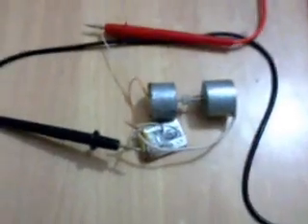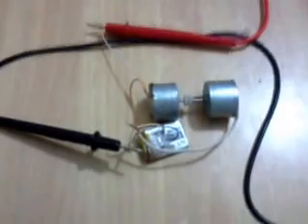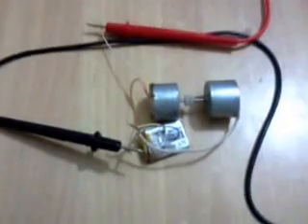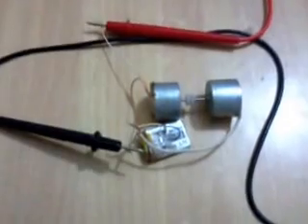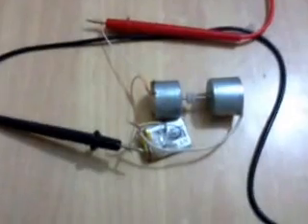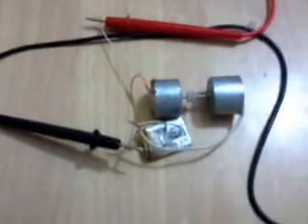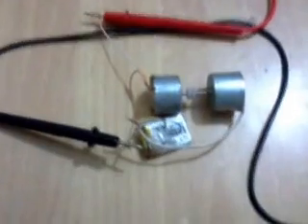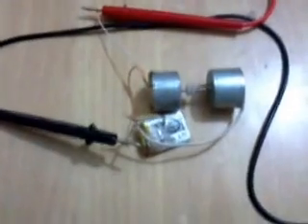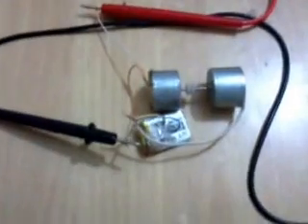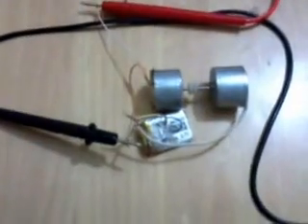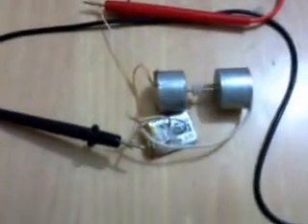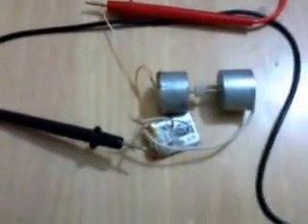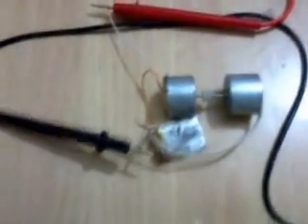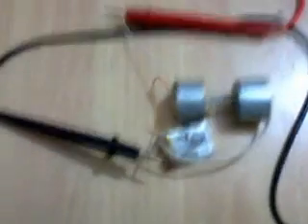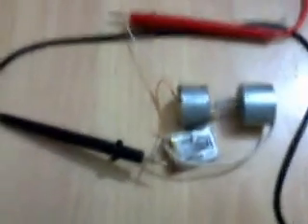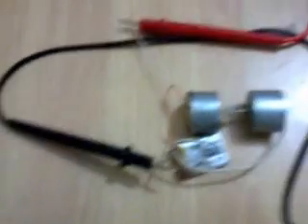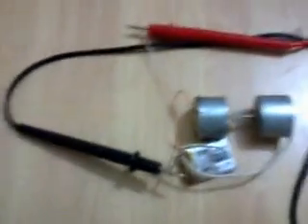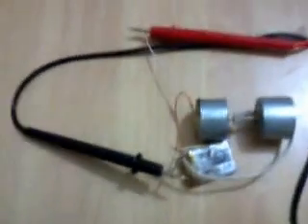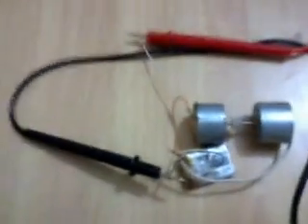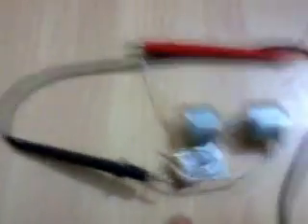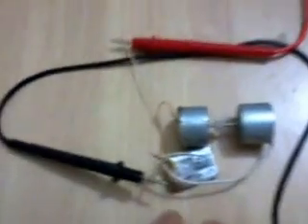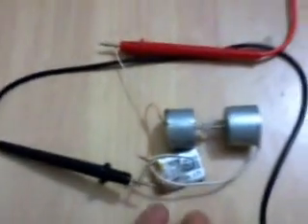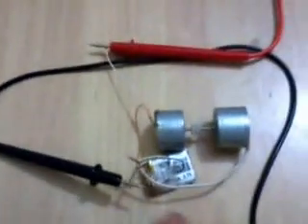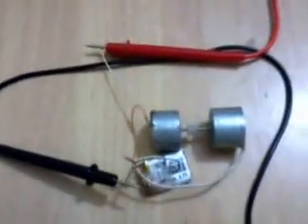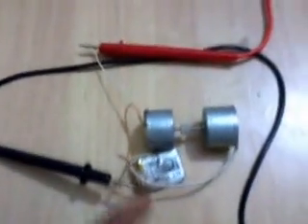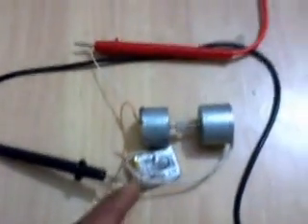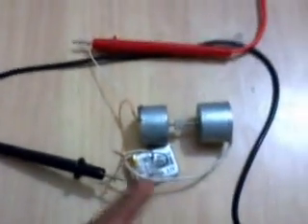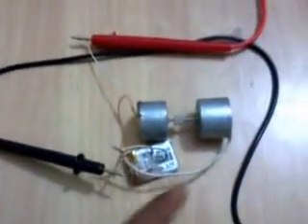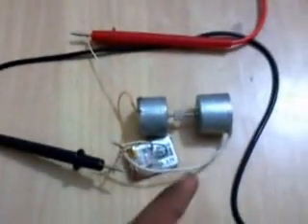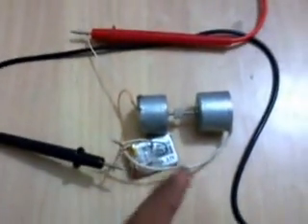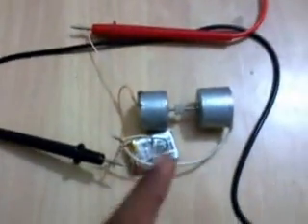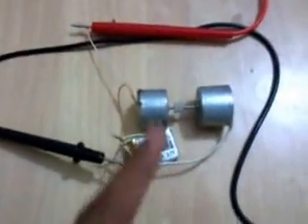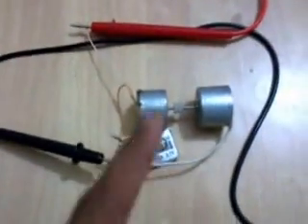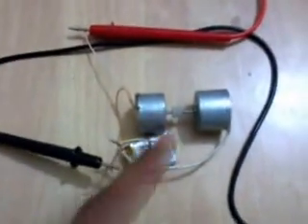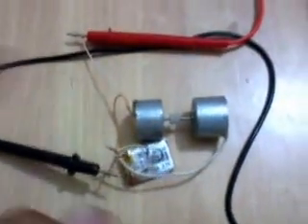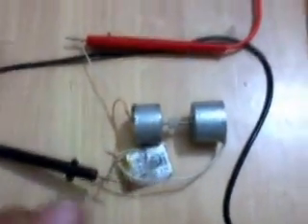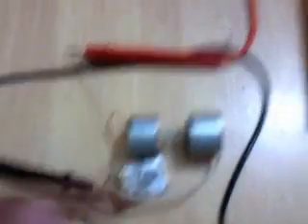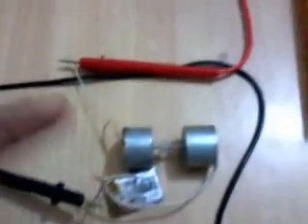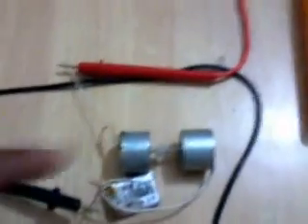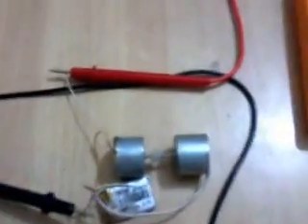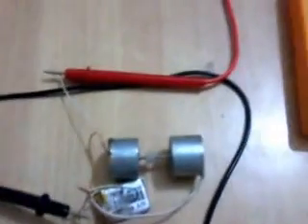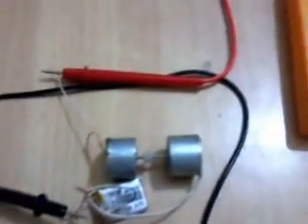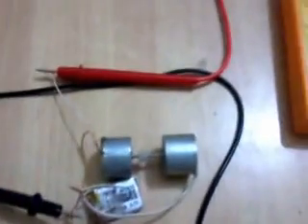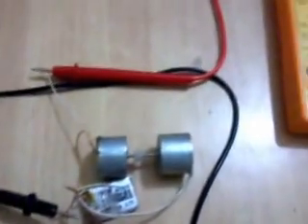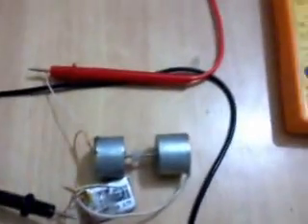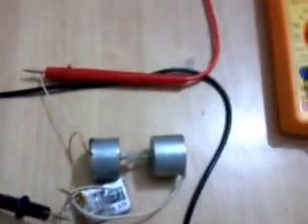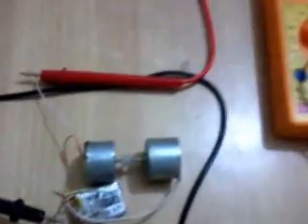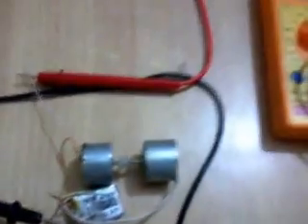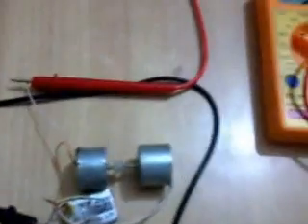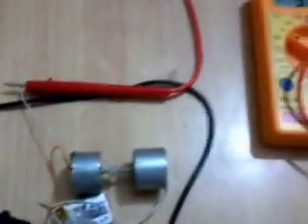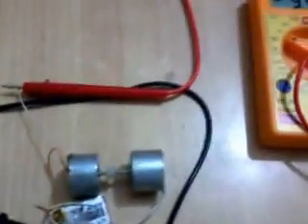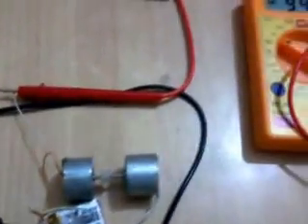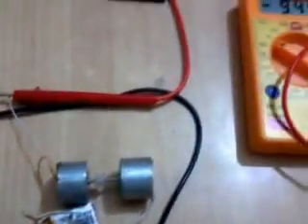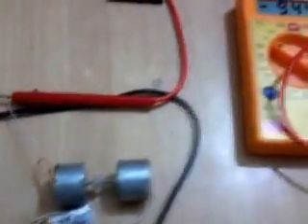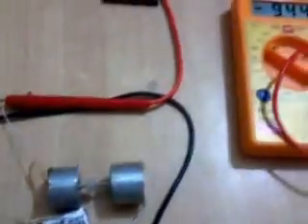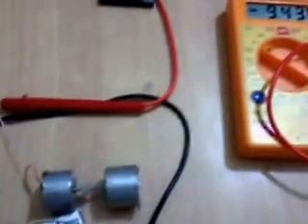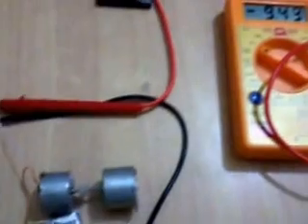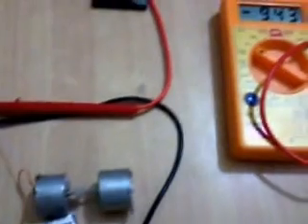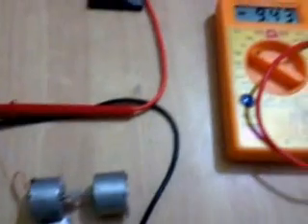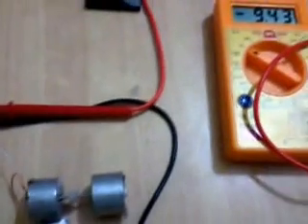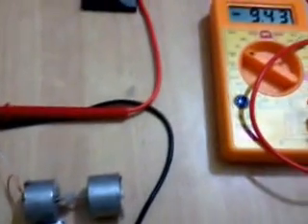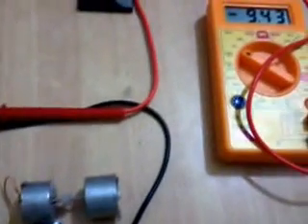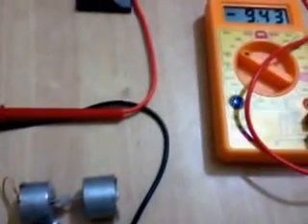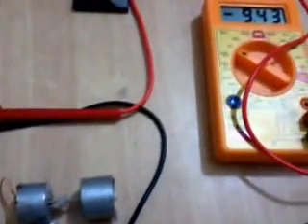As you can see, I have connected it in that manner. So I get 9 volts — 9.4 volts.